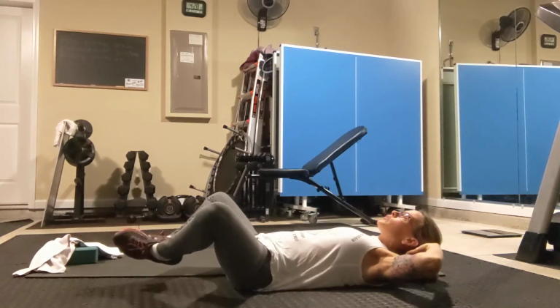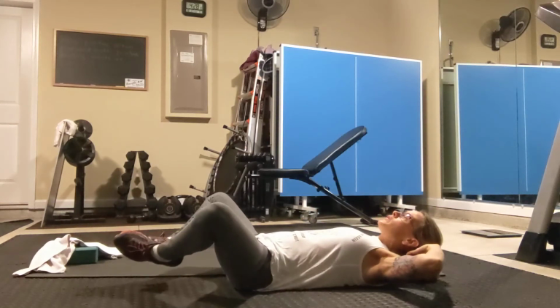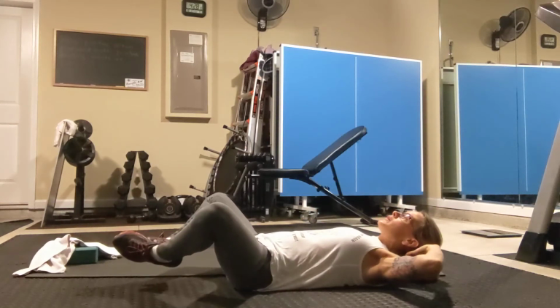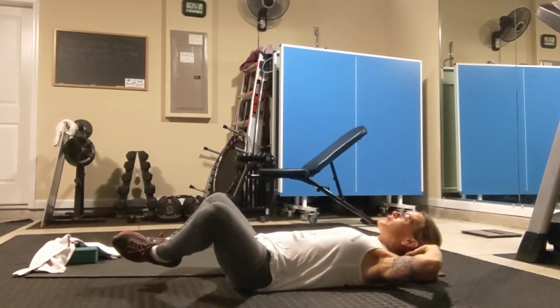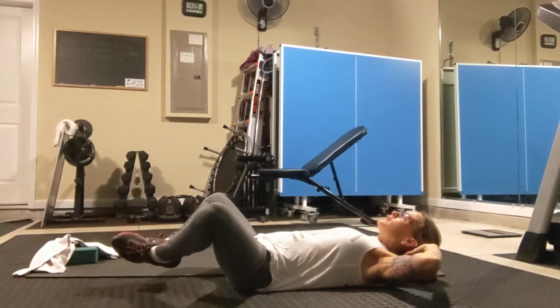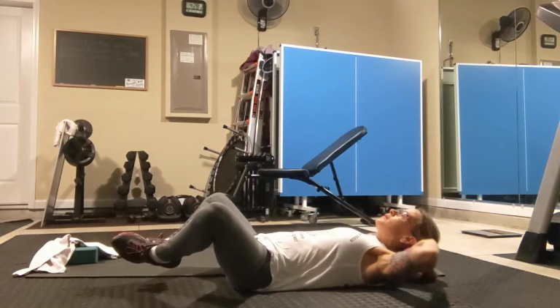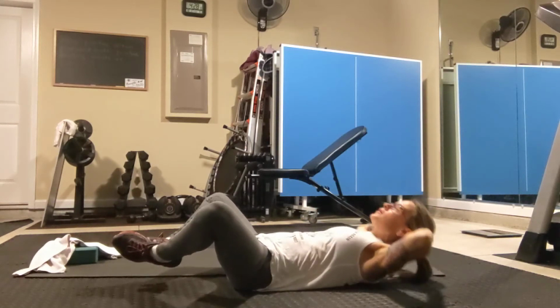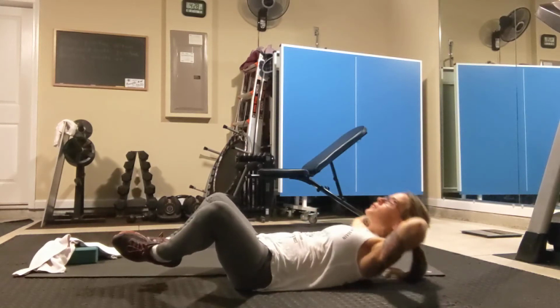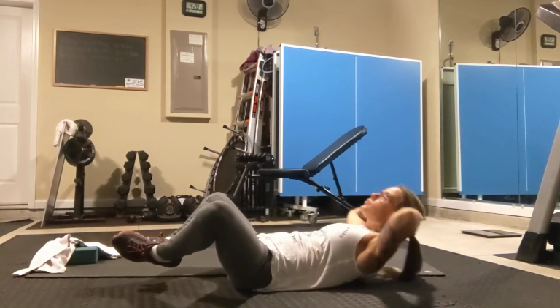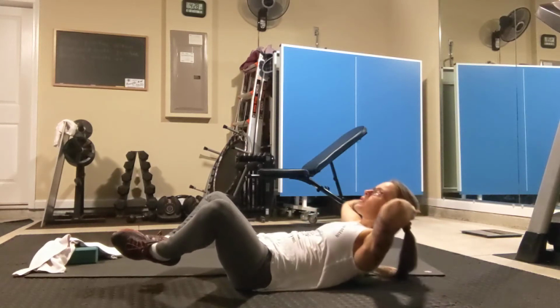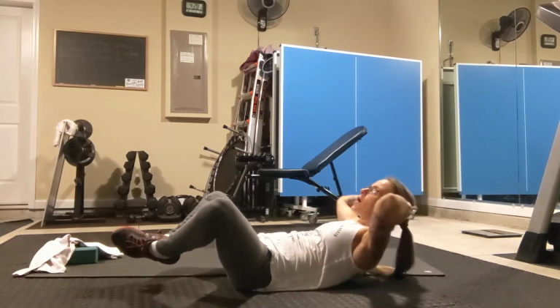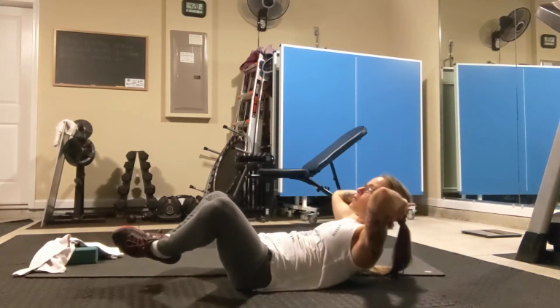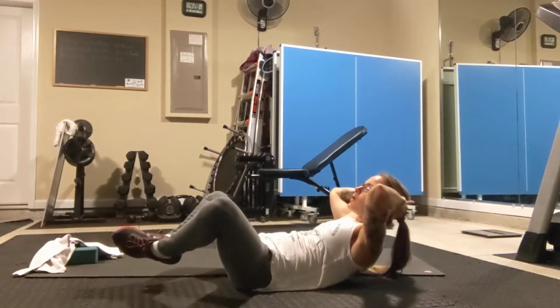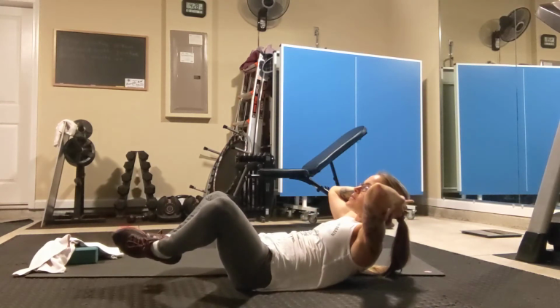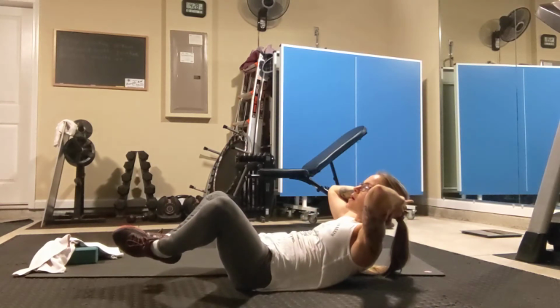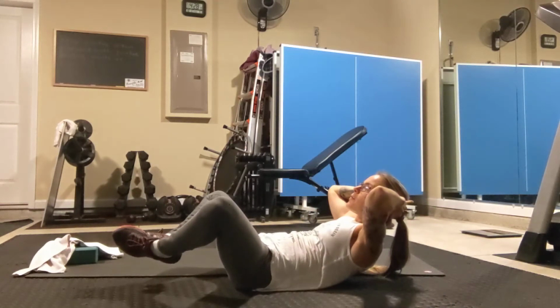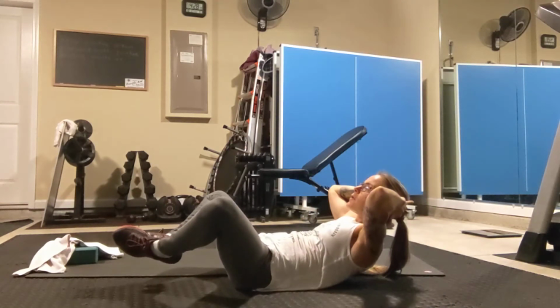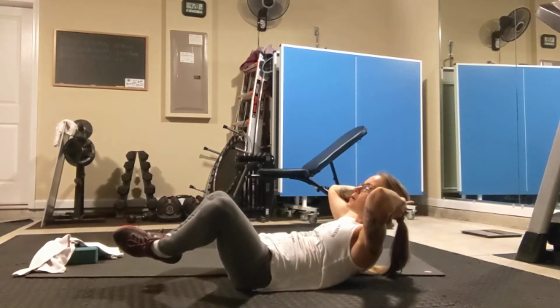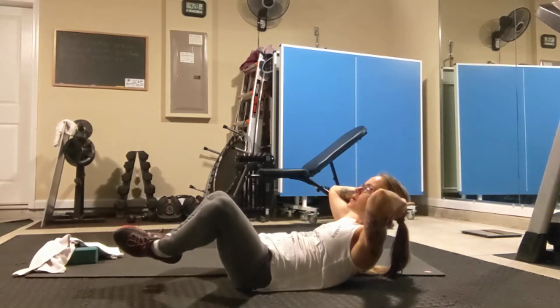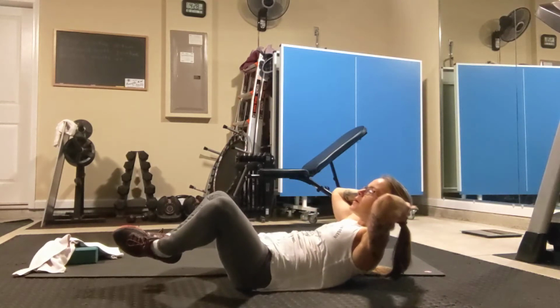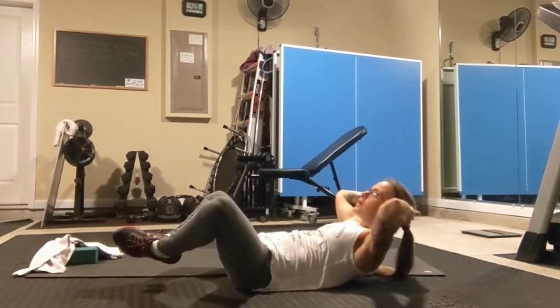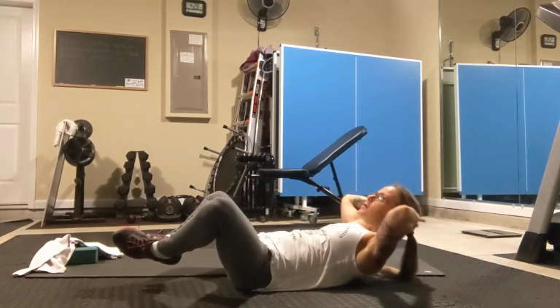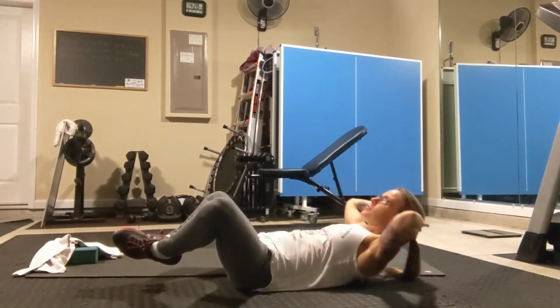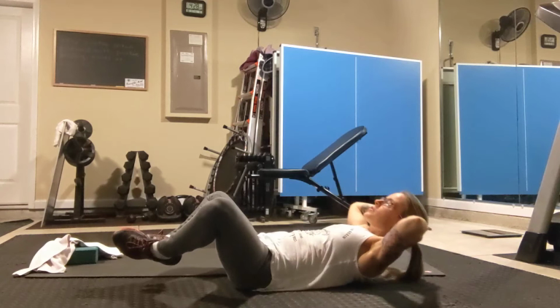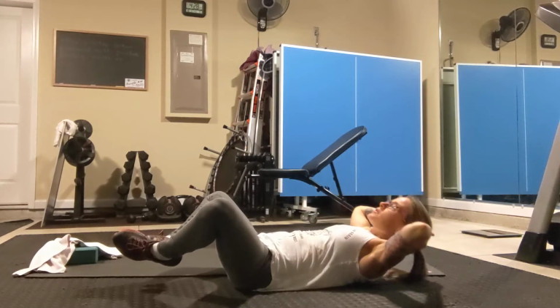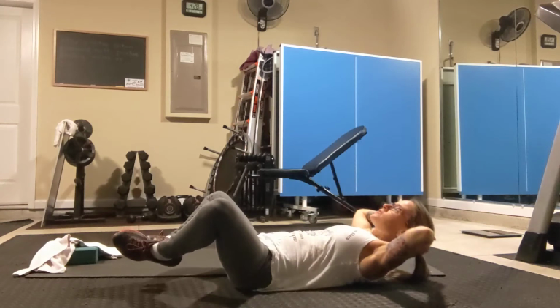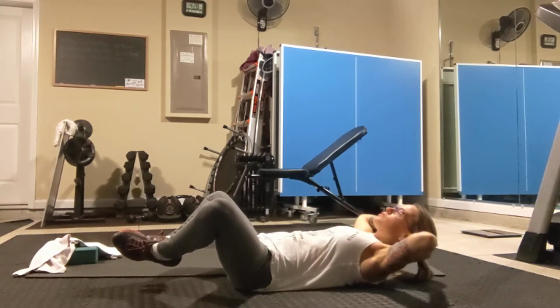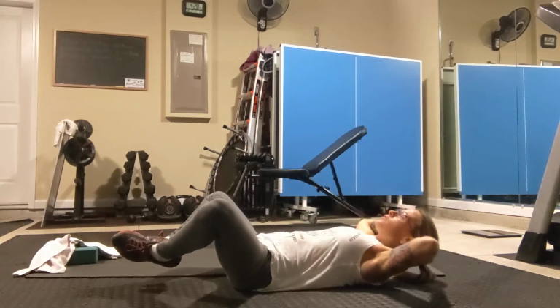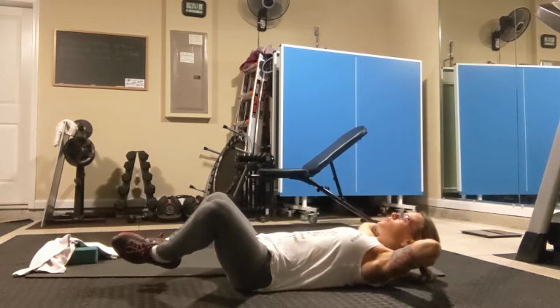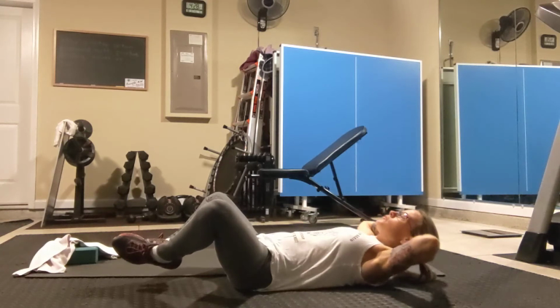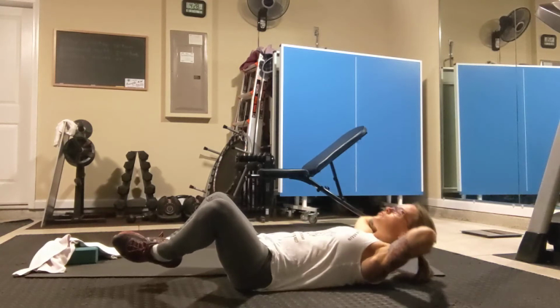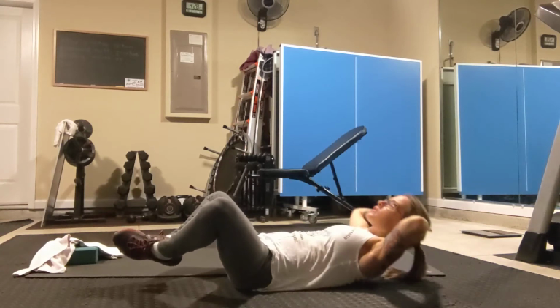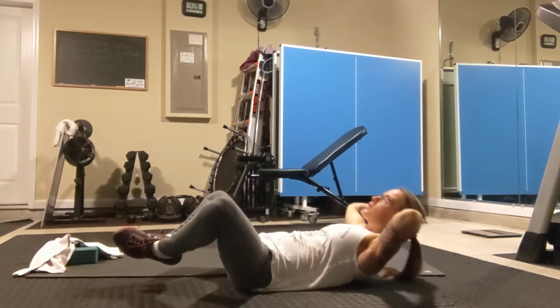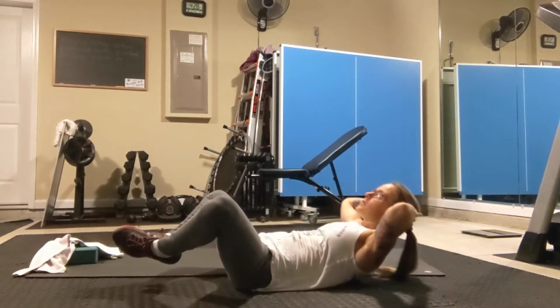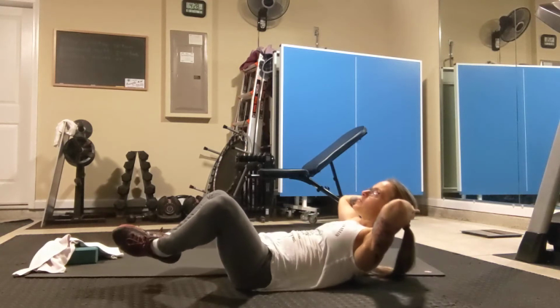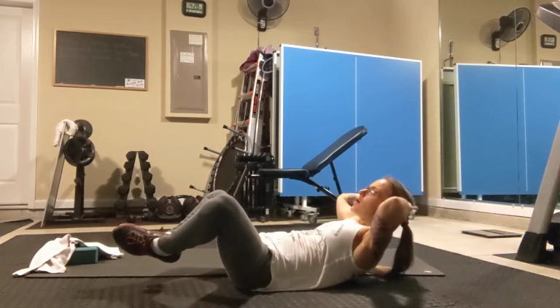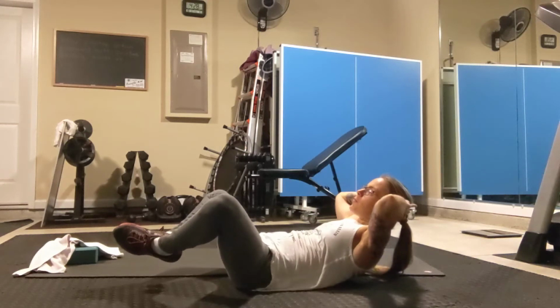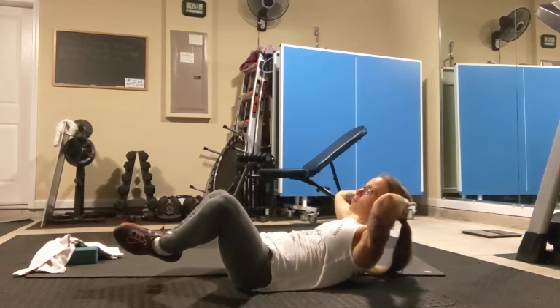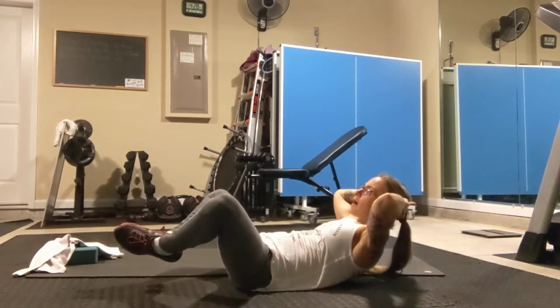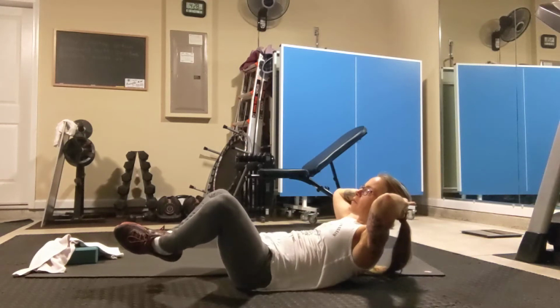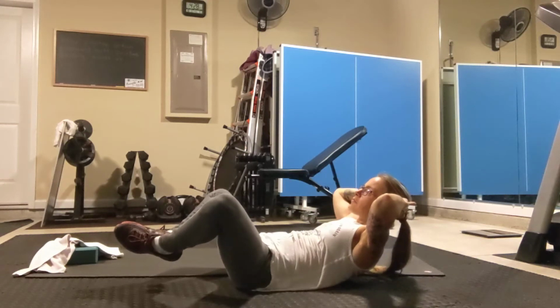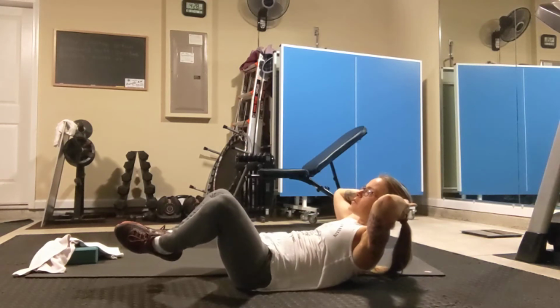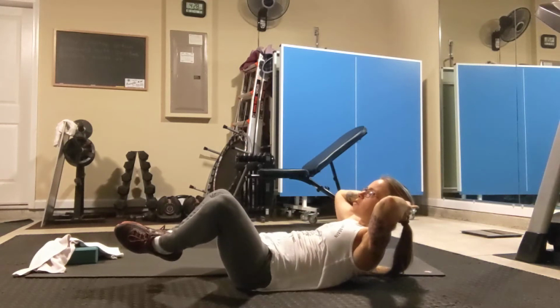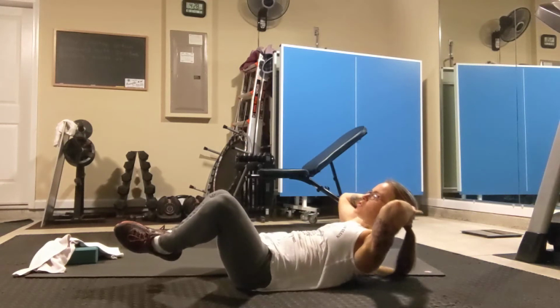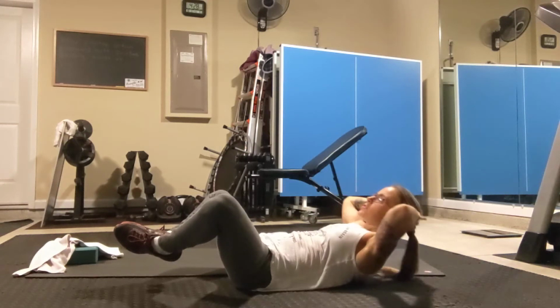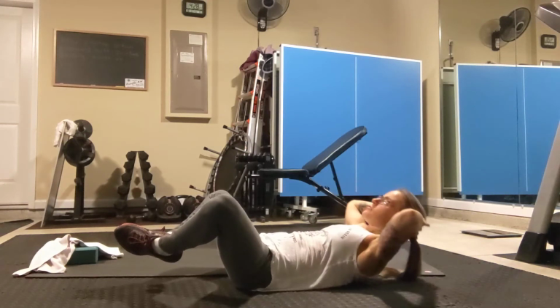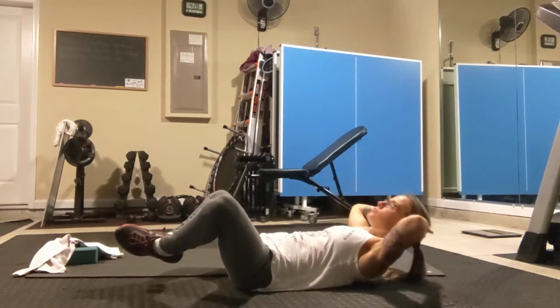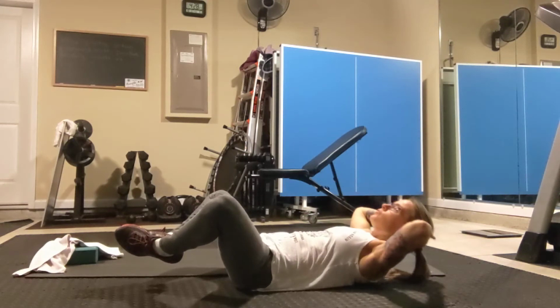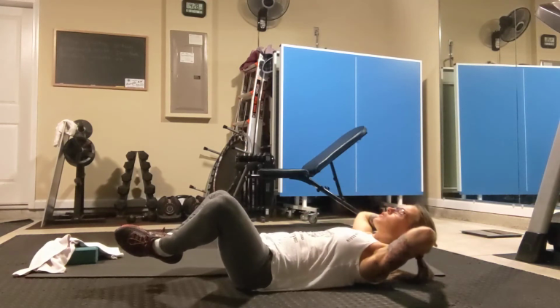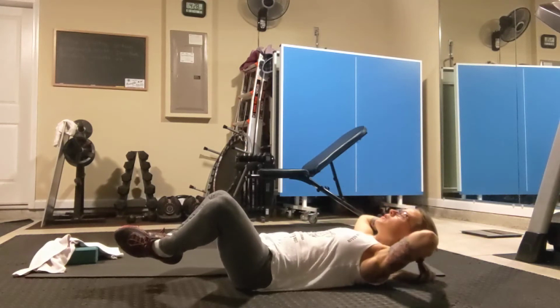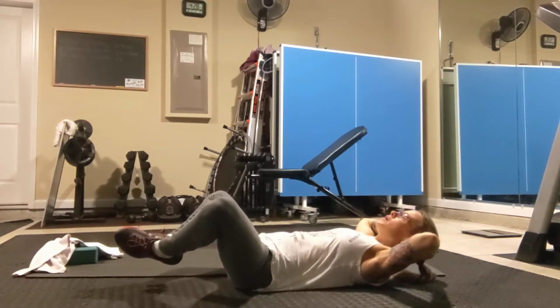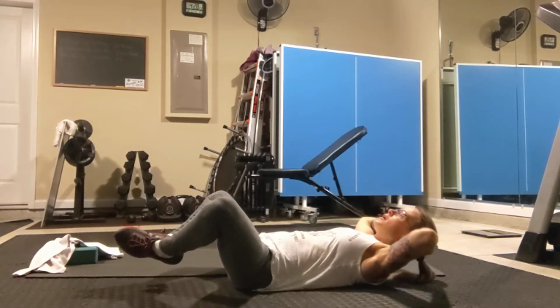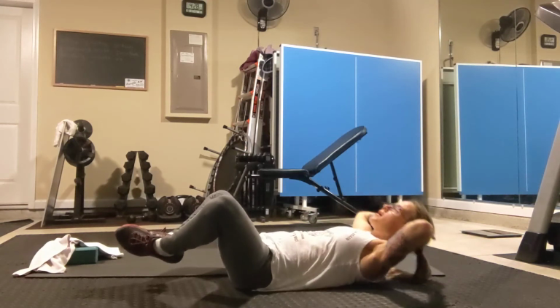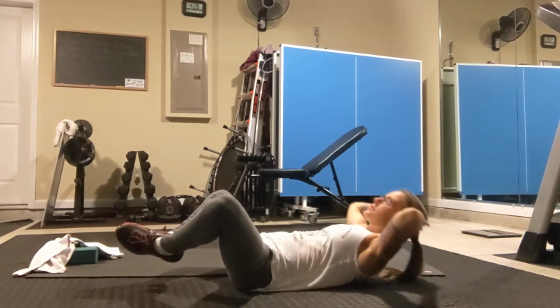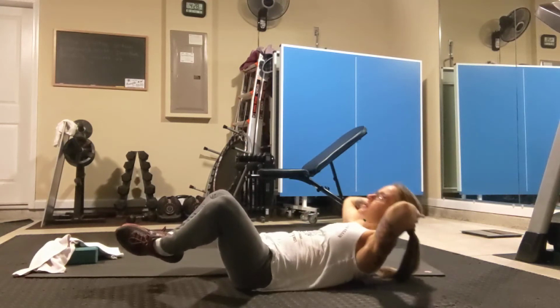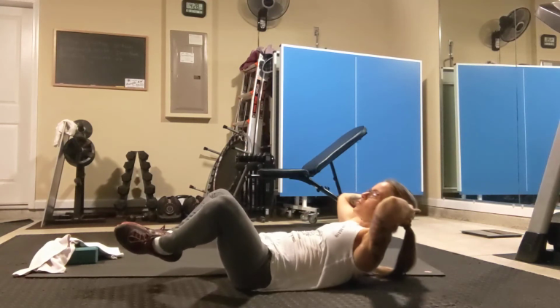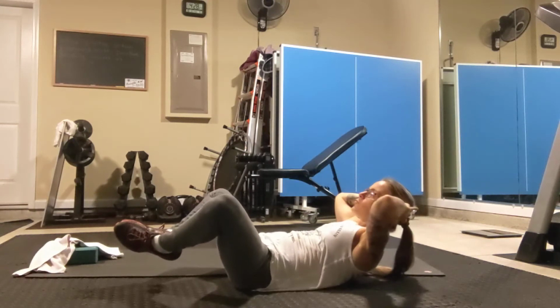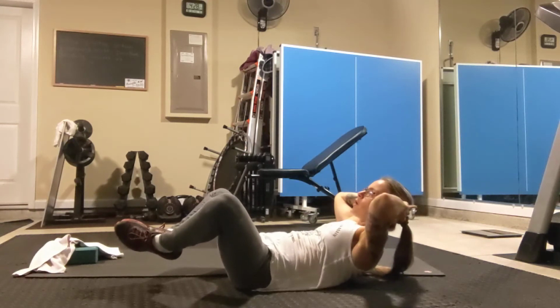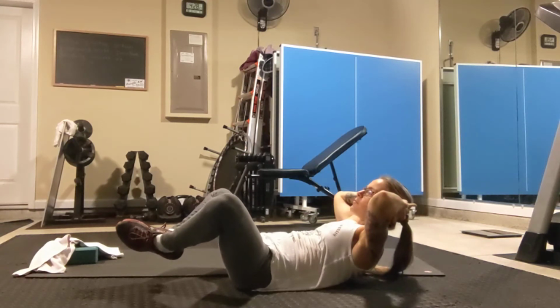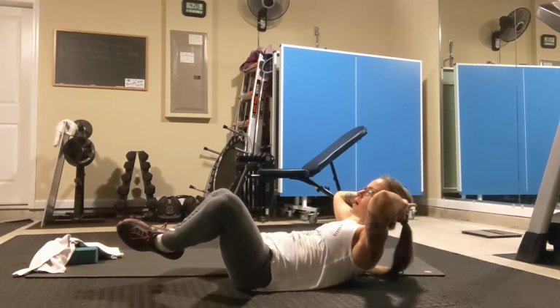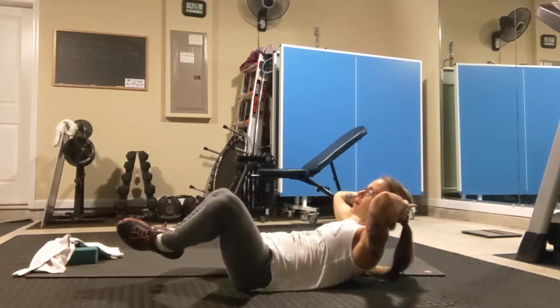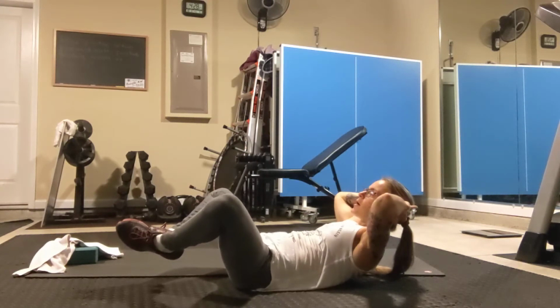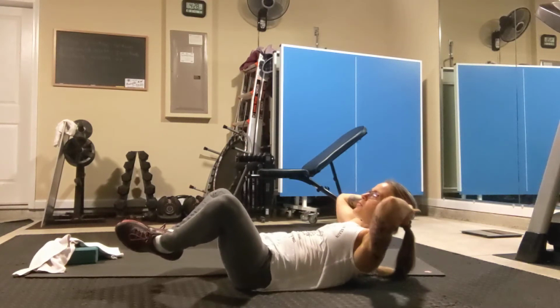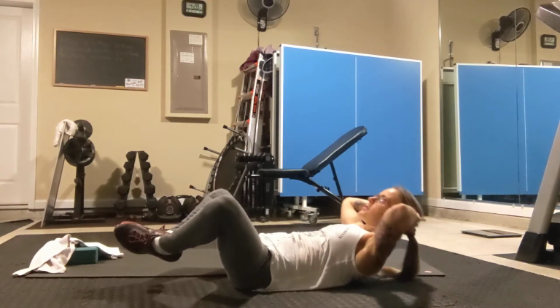Breathe in, breathe out, rise up. Breathe in to lower — try to keep the upper back from touching the floor — and then come right back up.